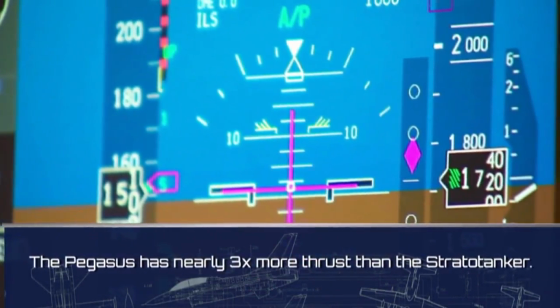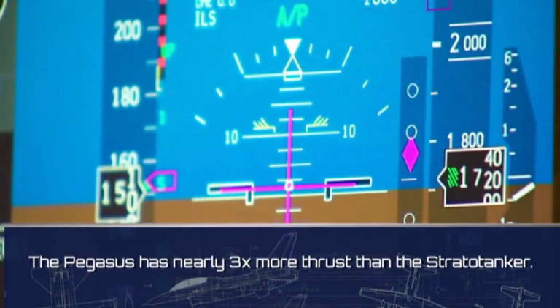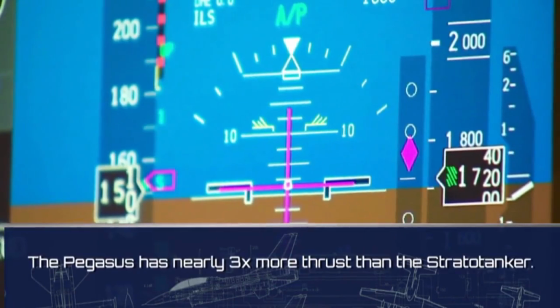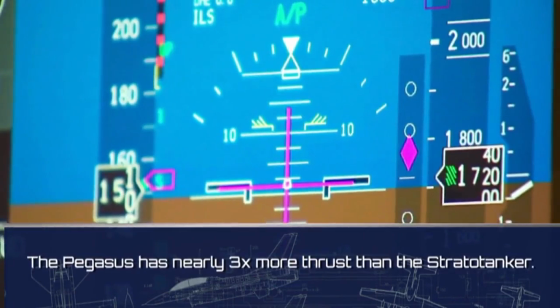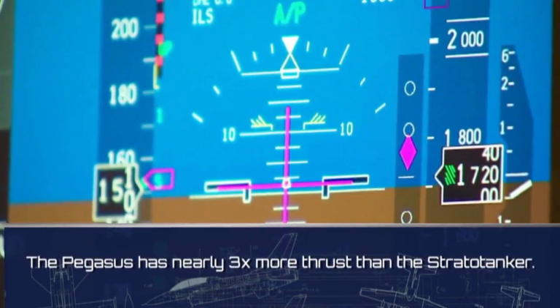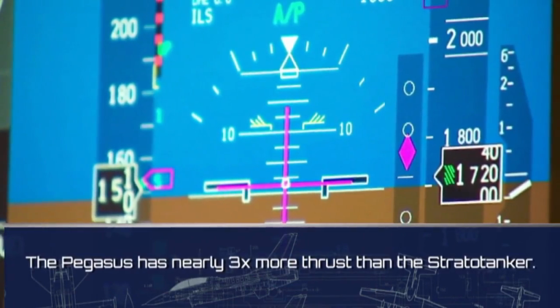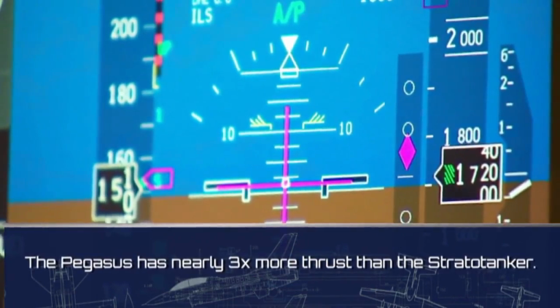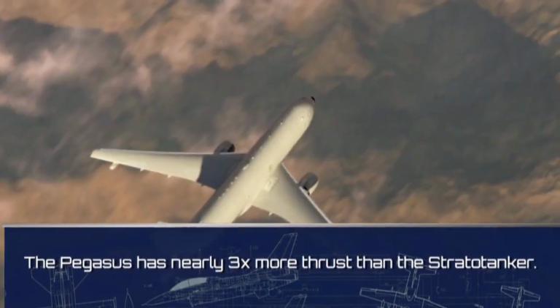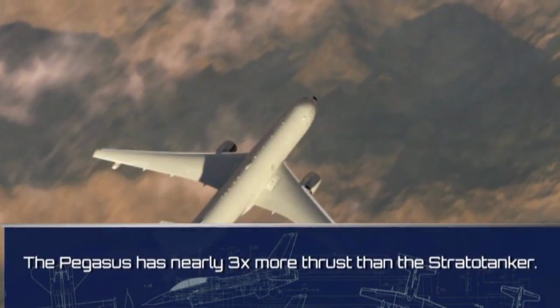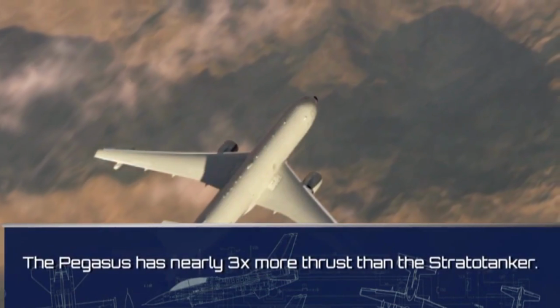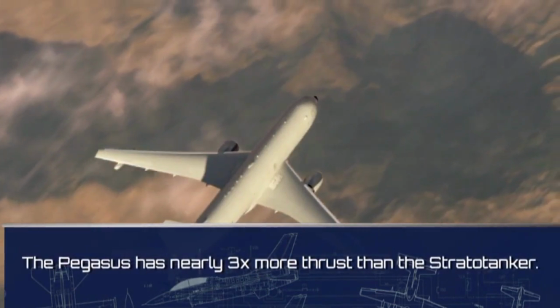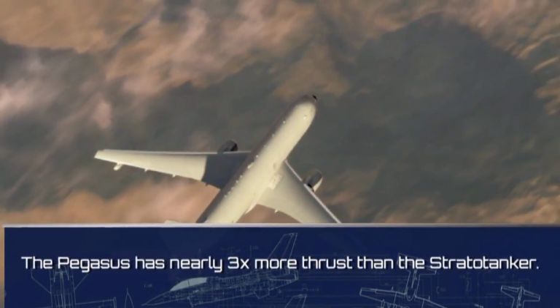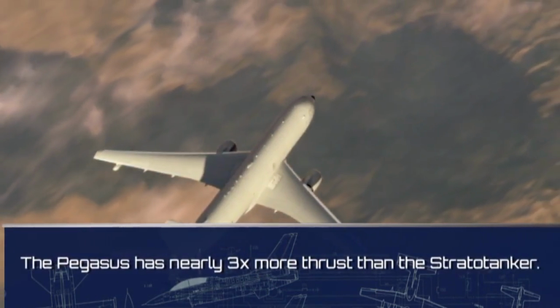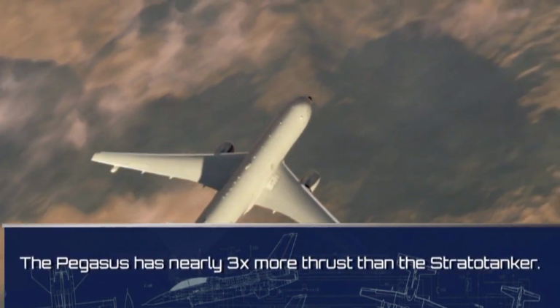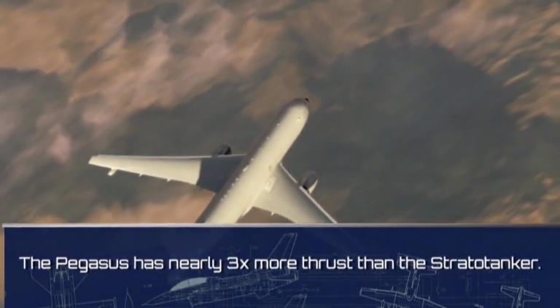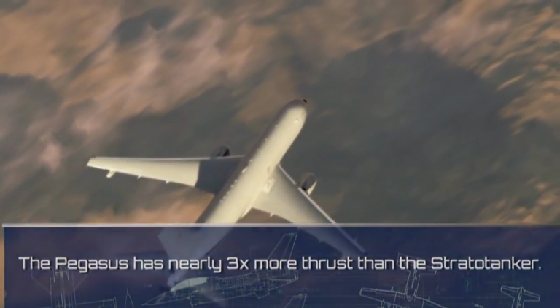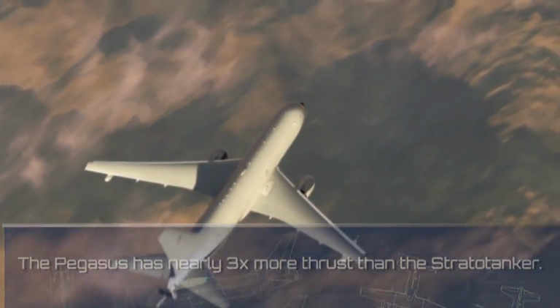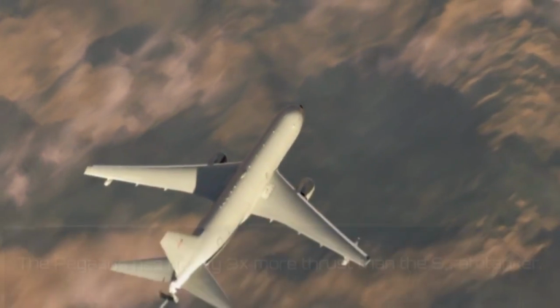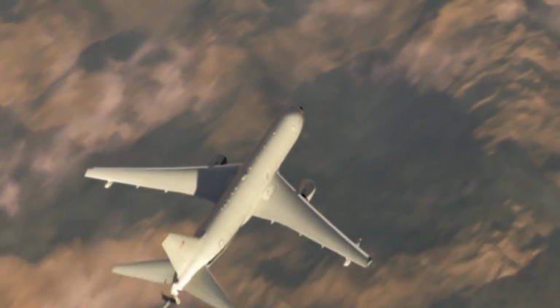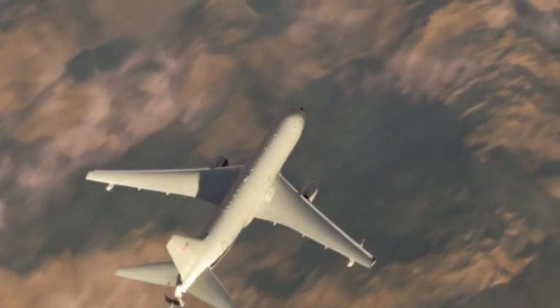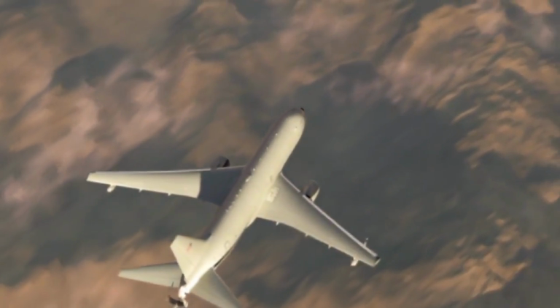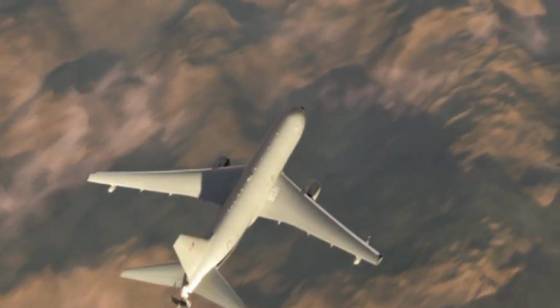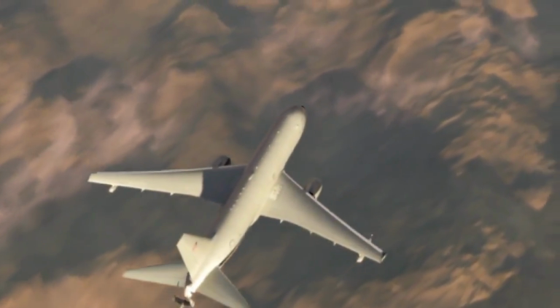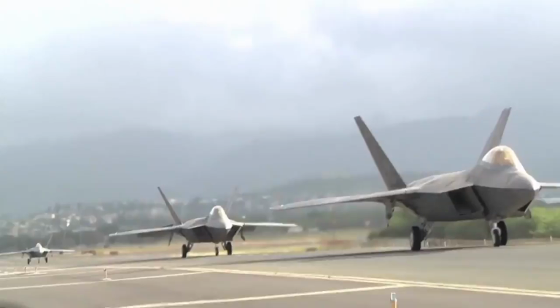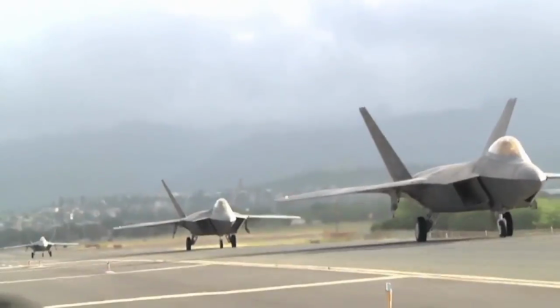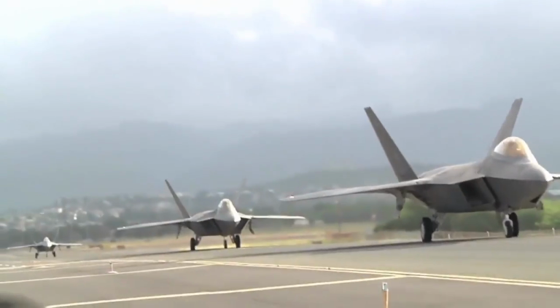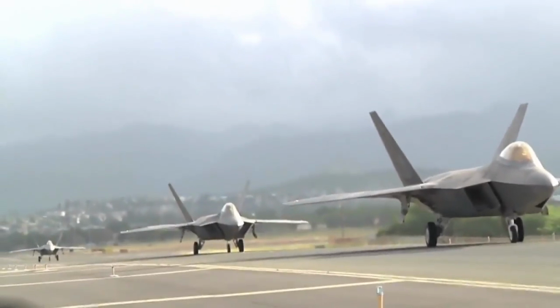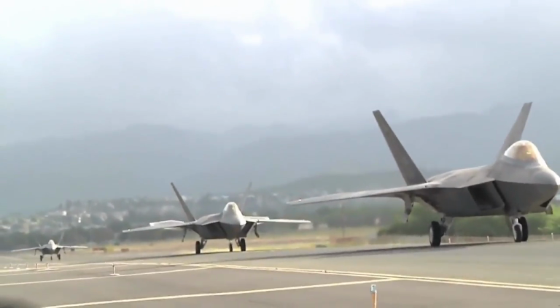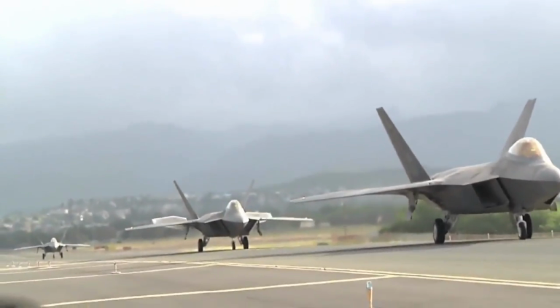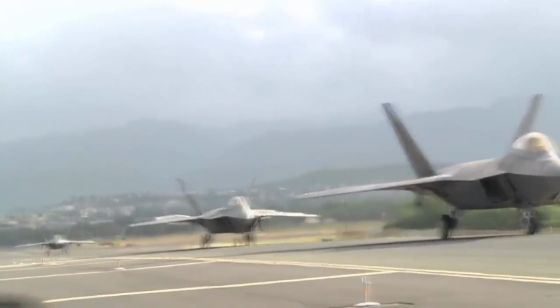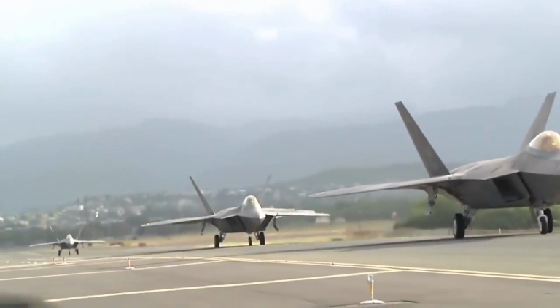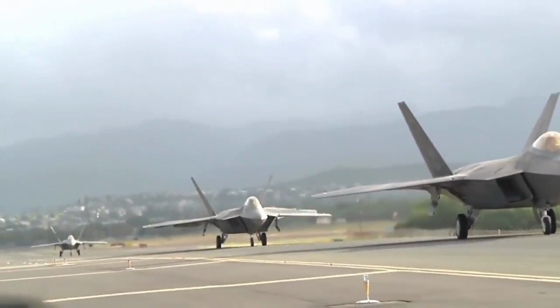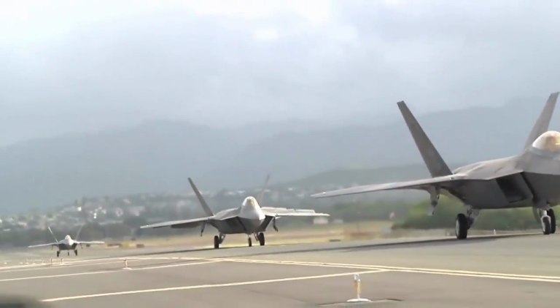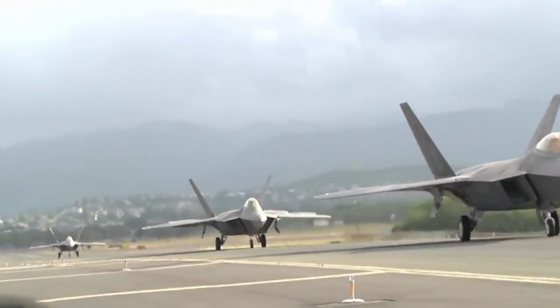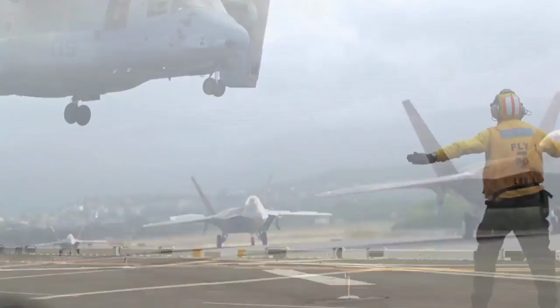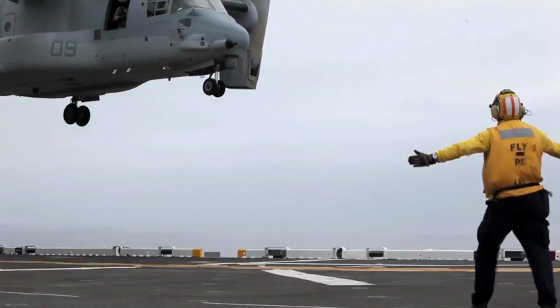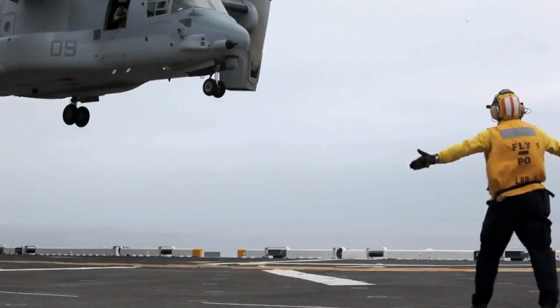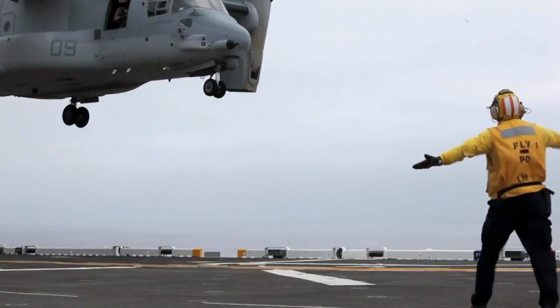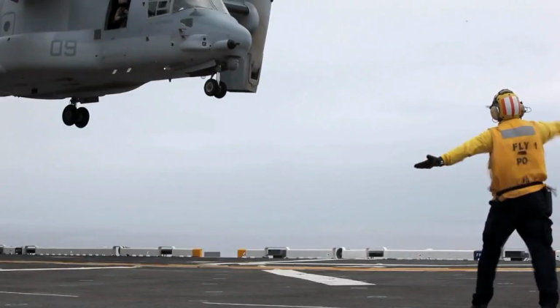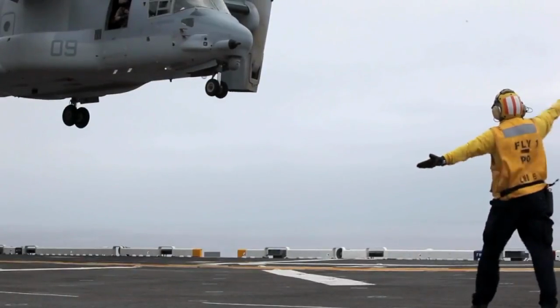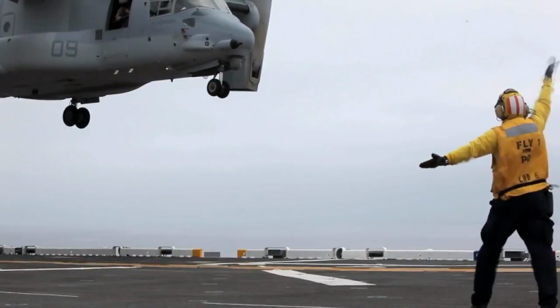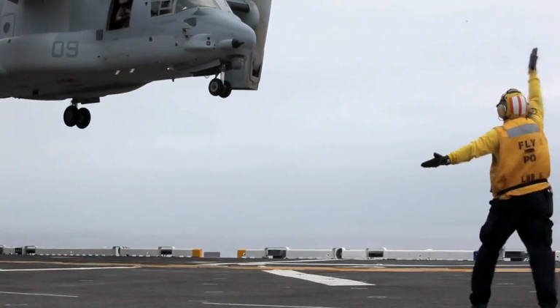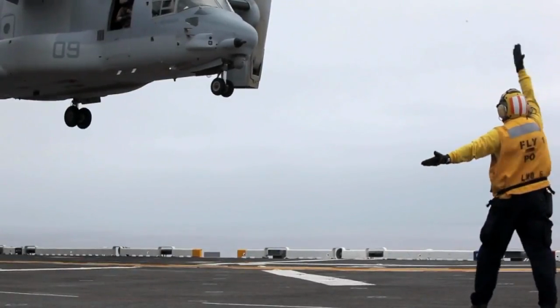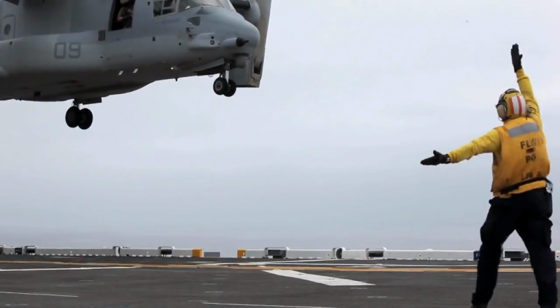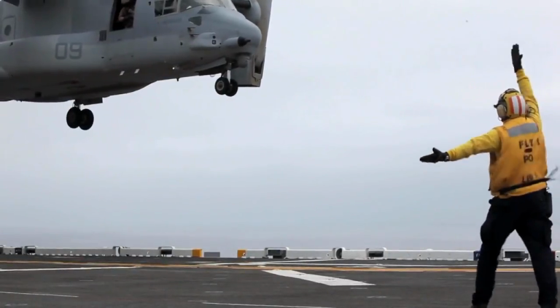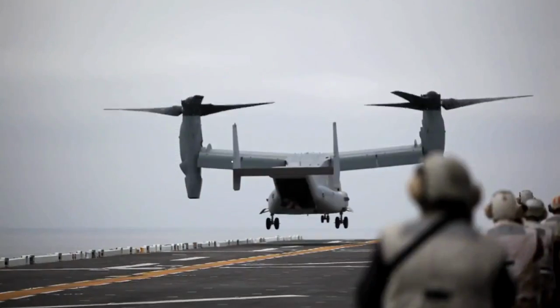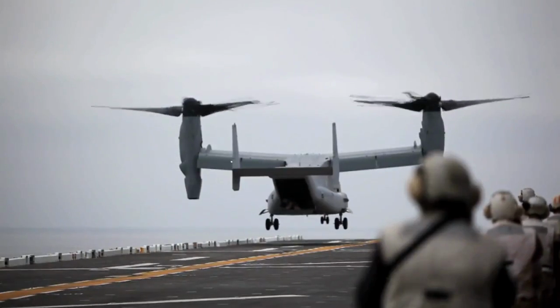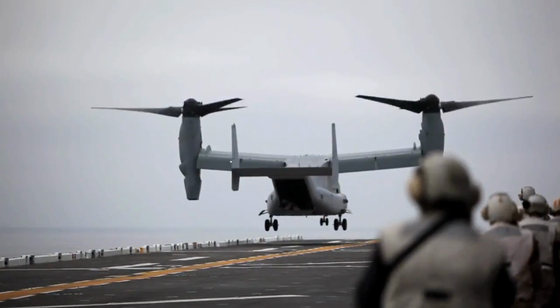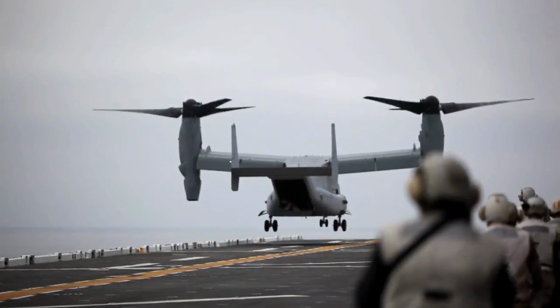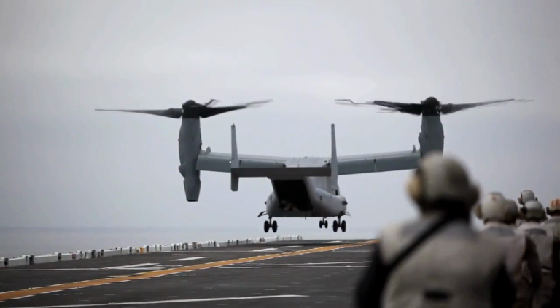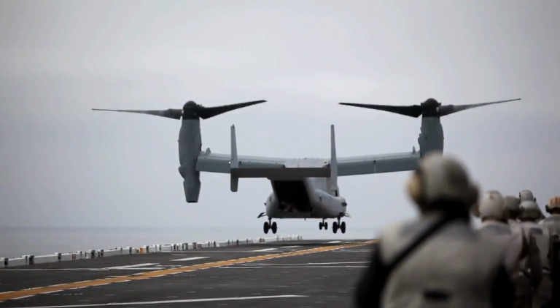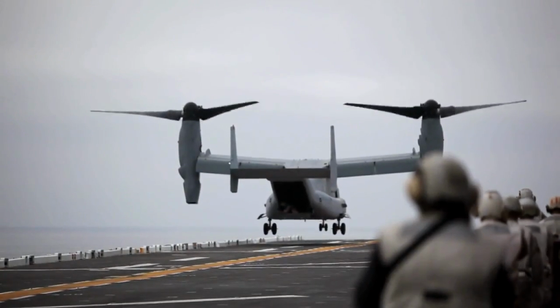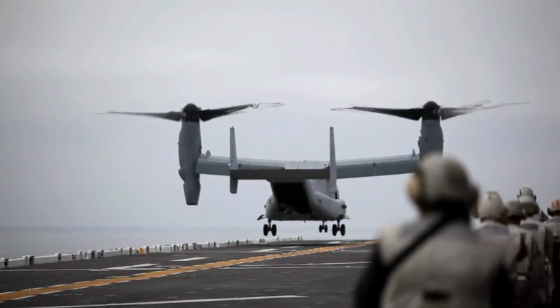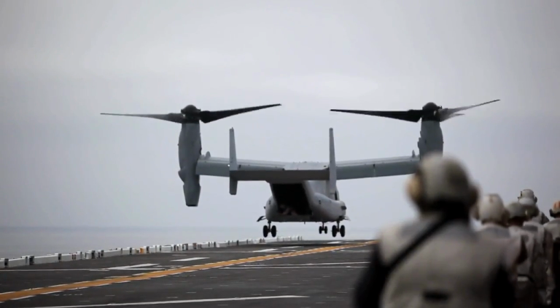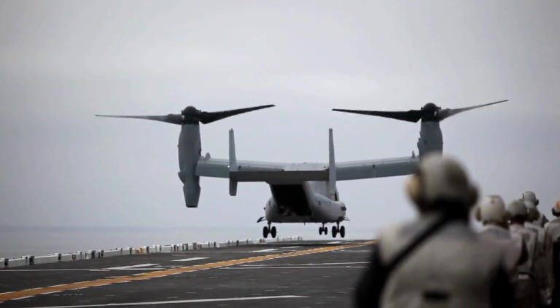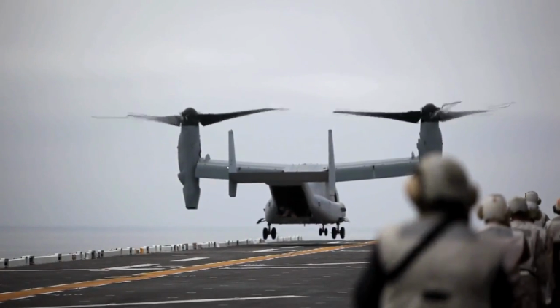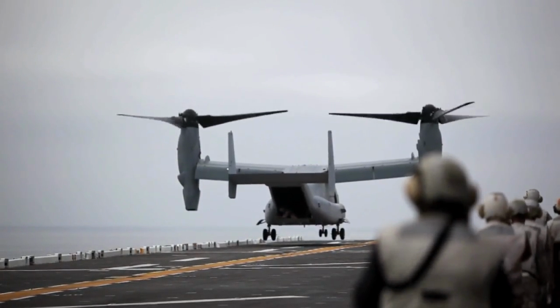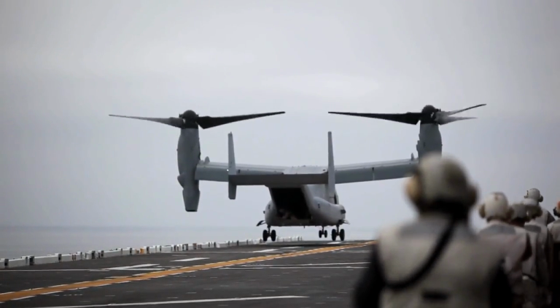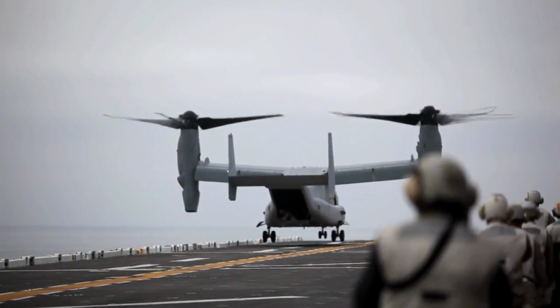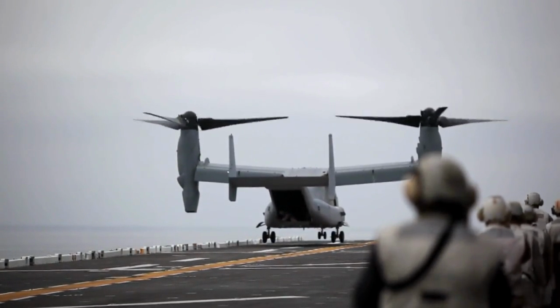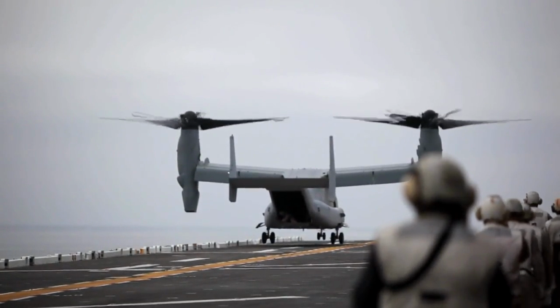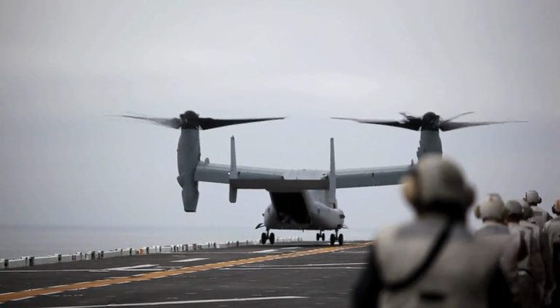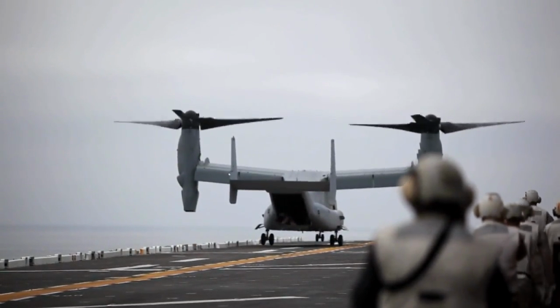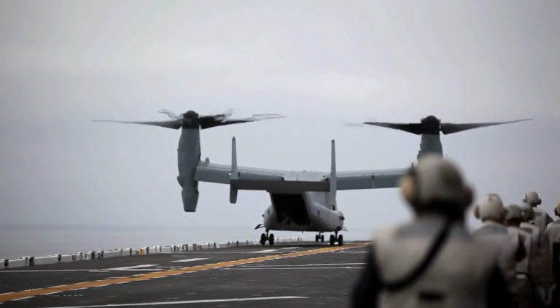The Pegasus will provide aerial refueling support for the Air Force, Navy, Marine Corps, and Allied Nation Coalition Force aircraft.